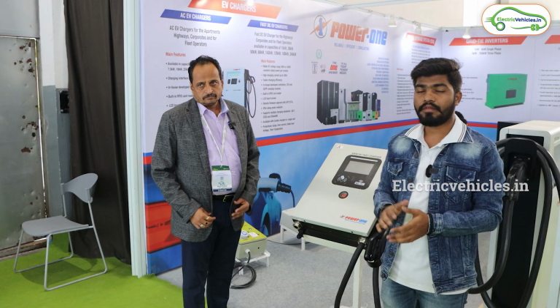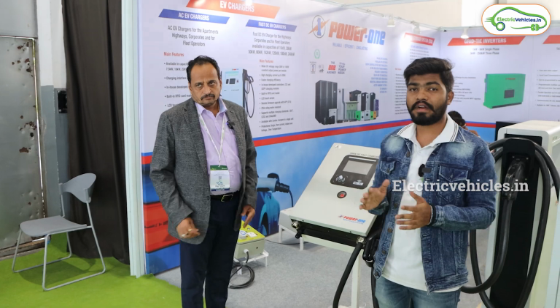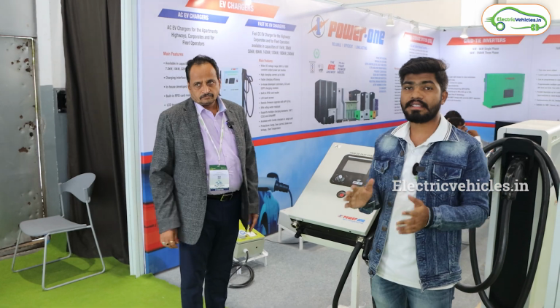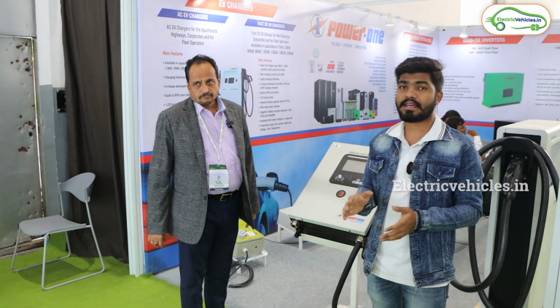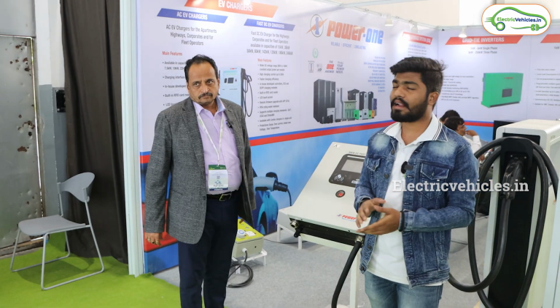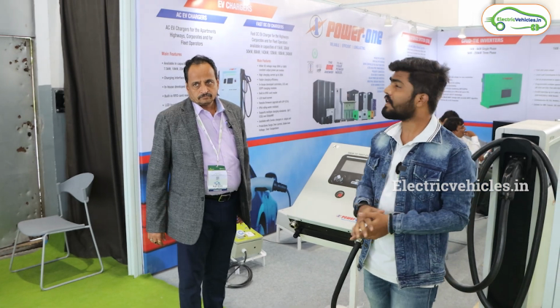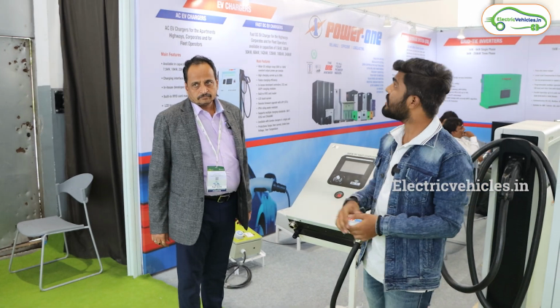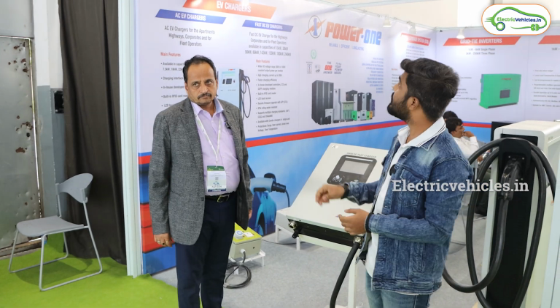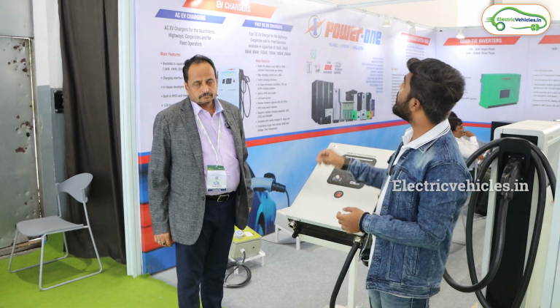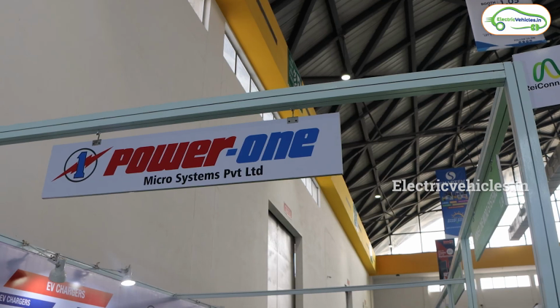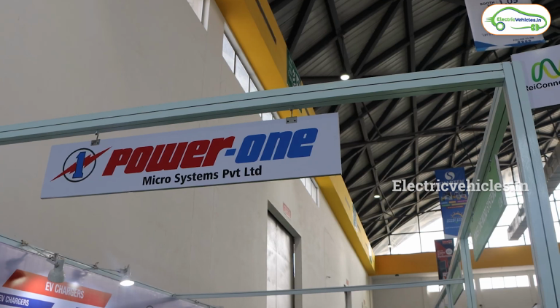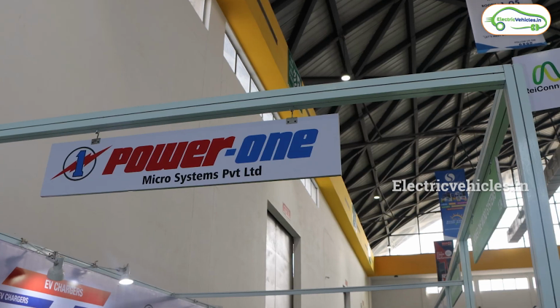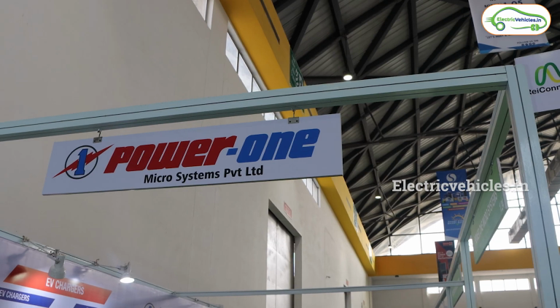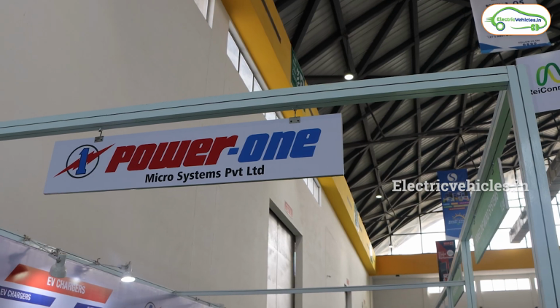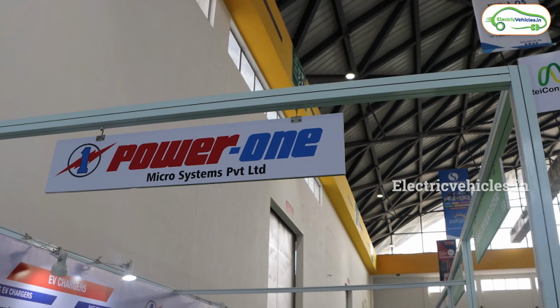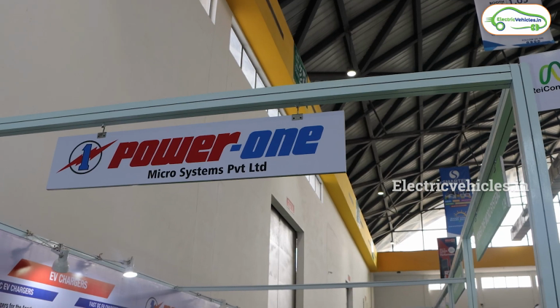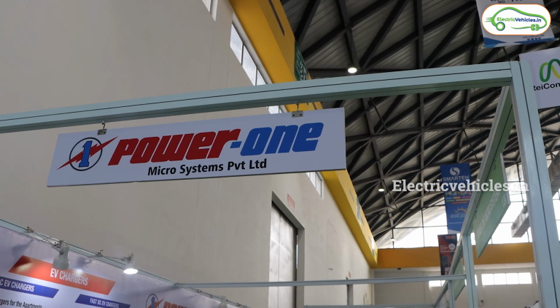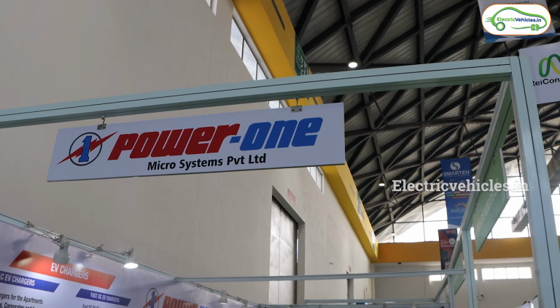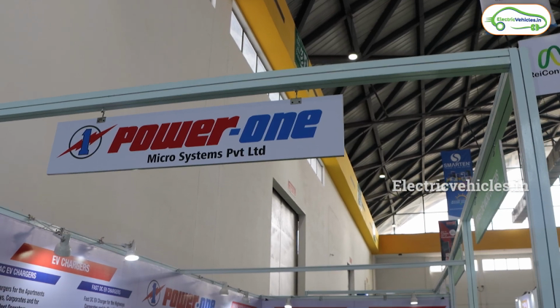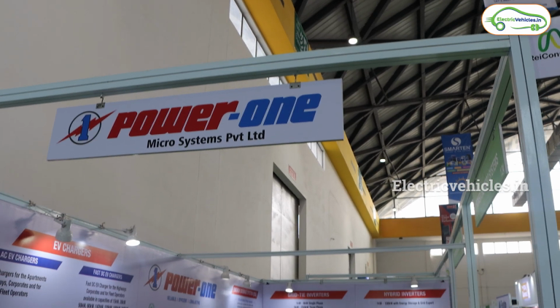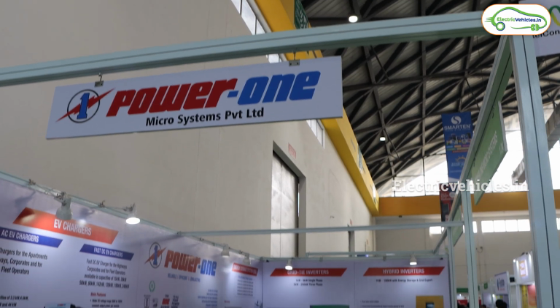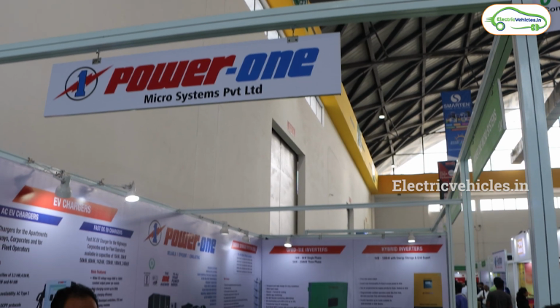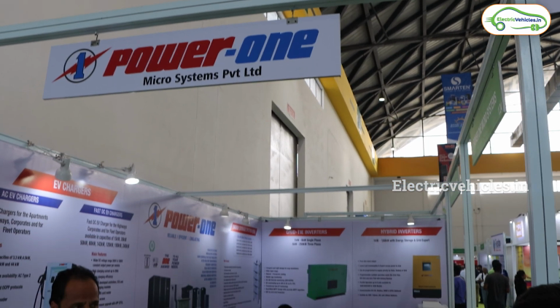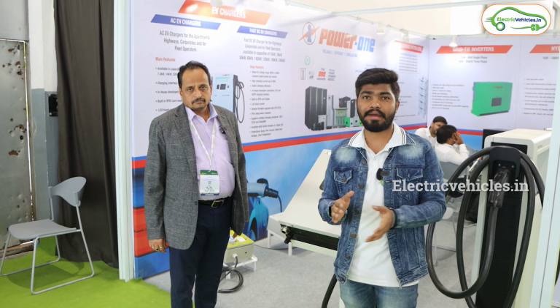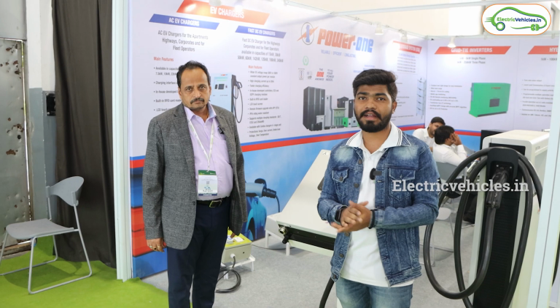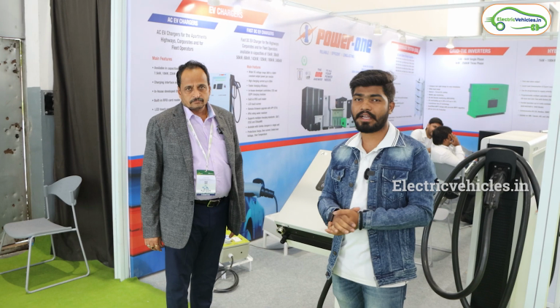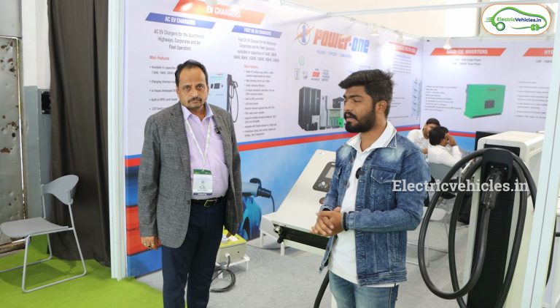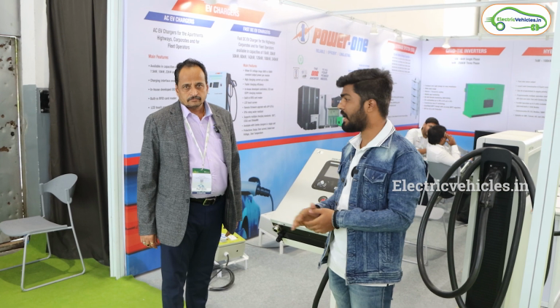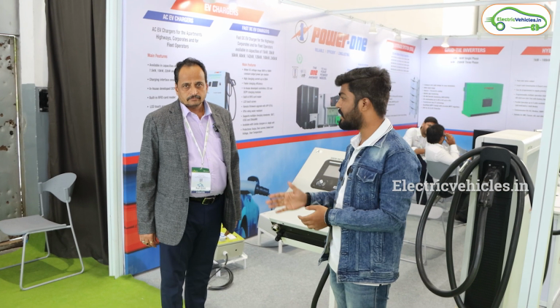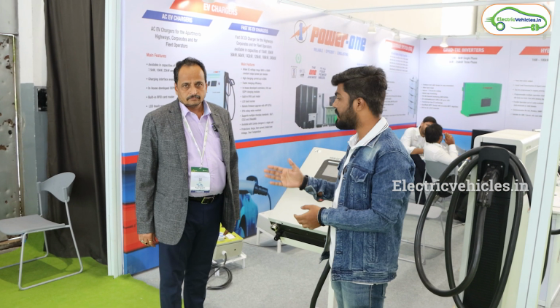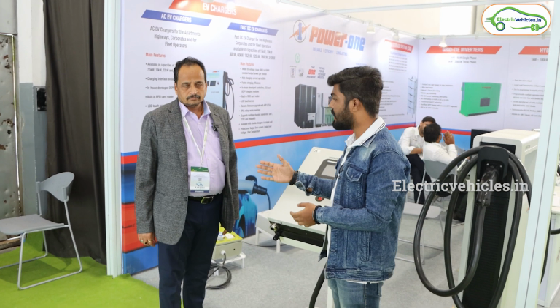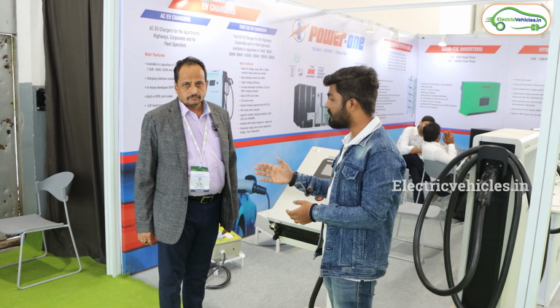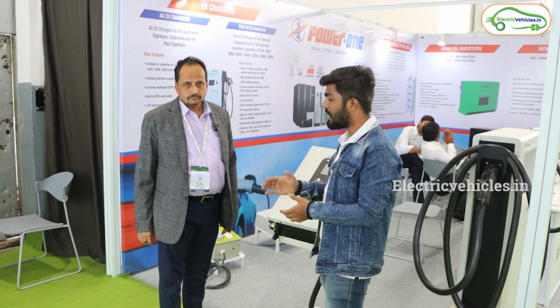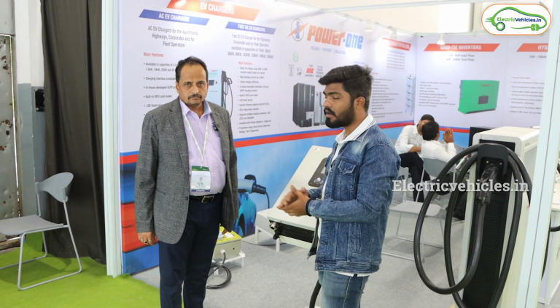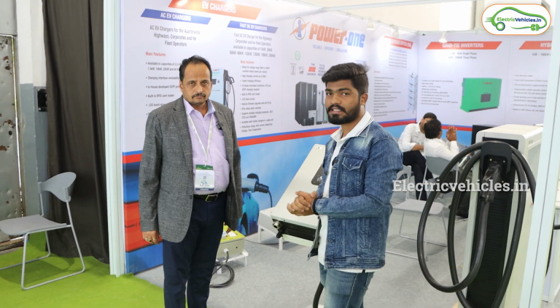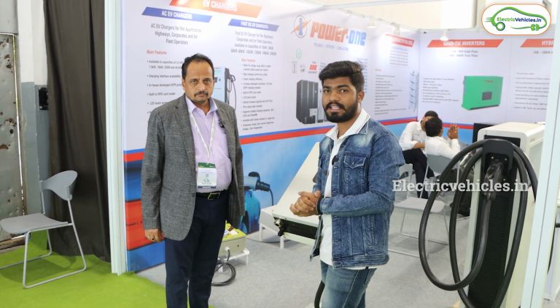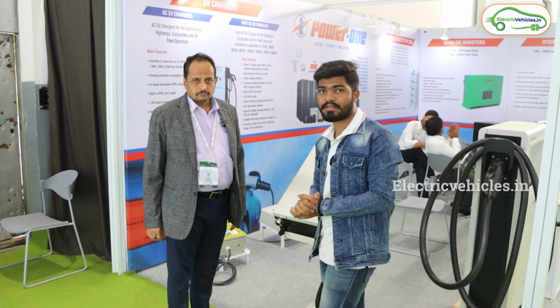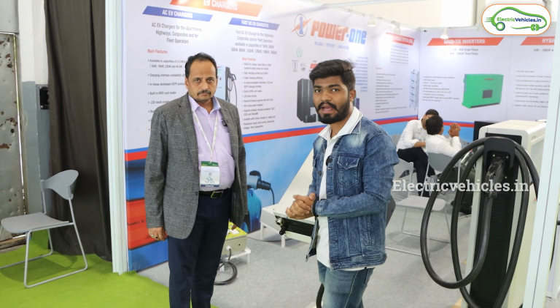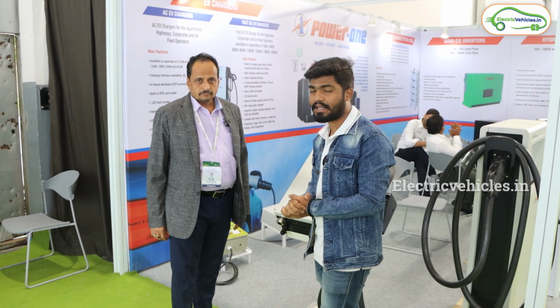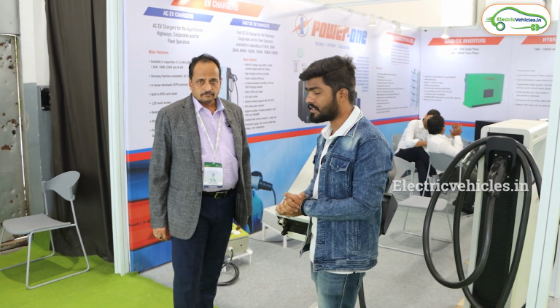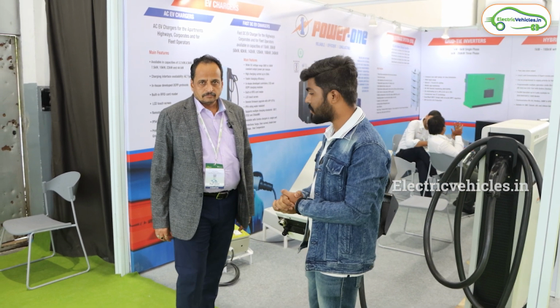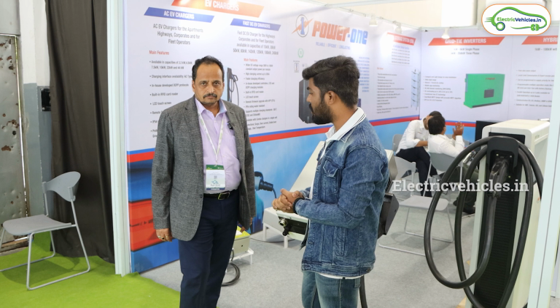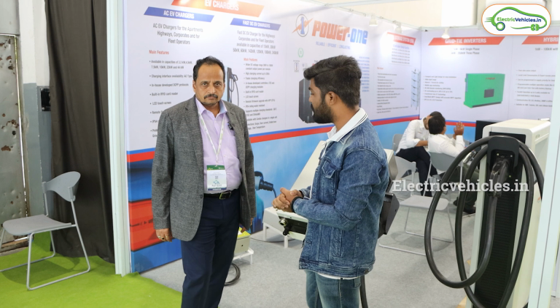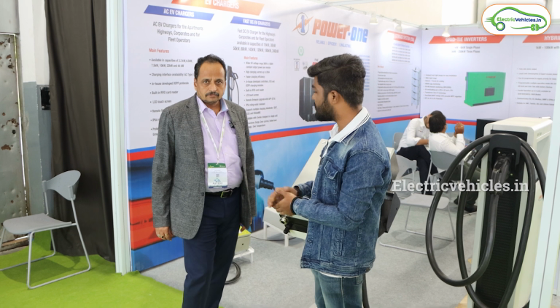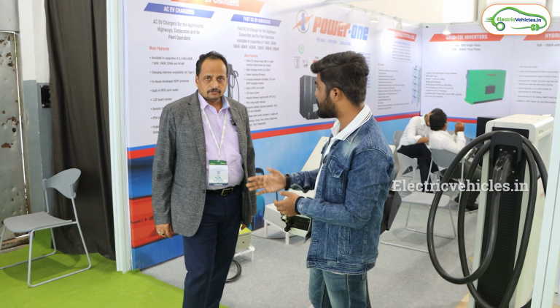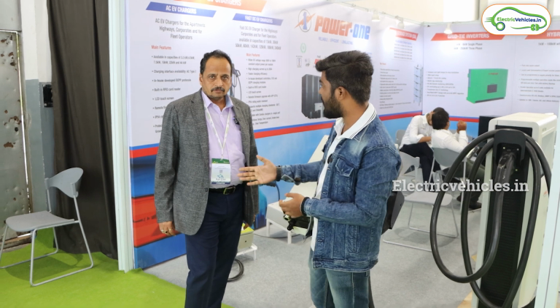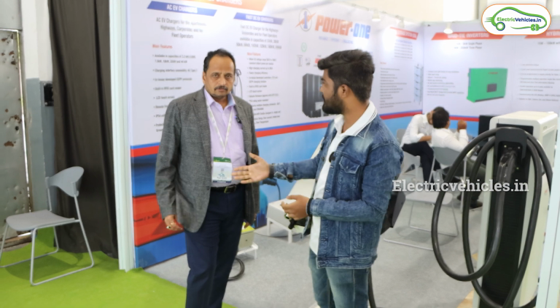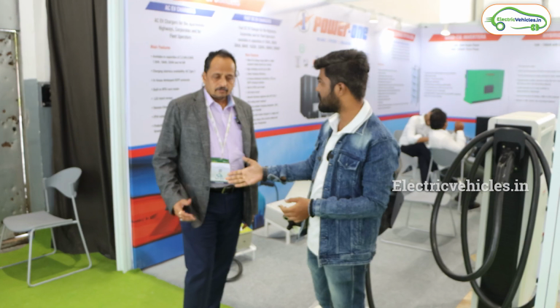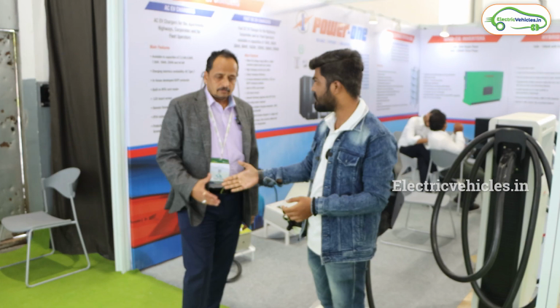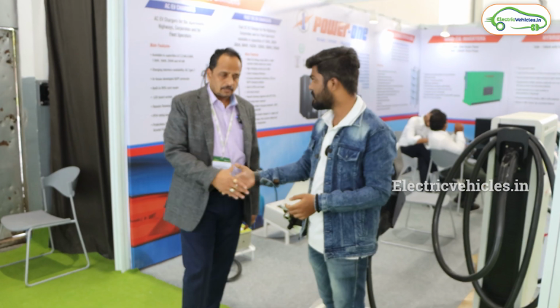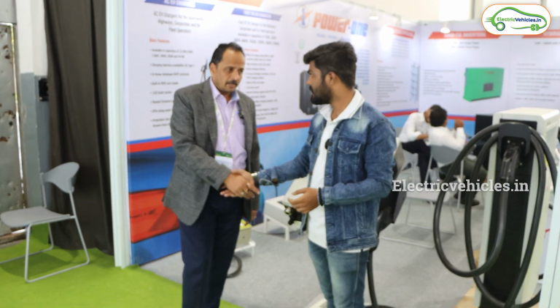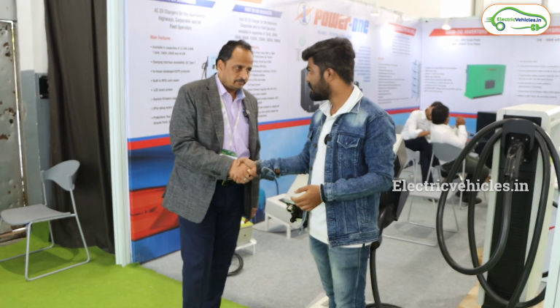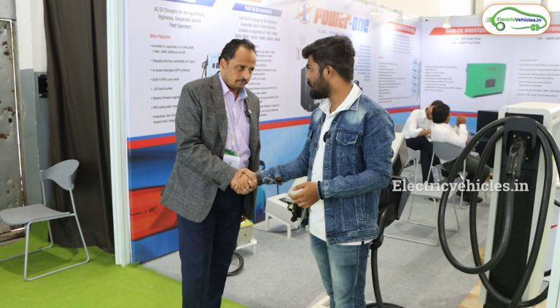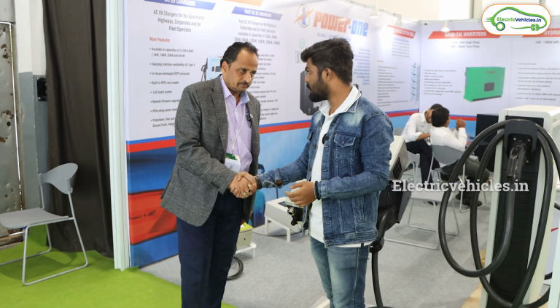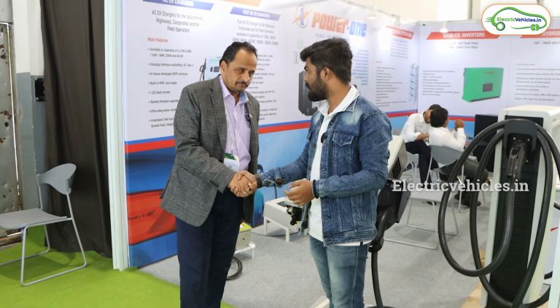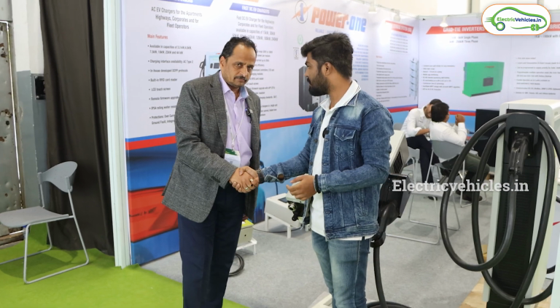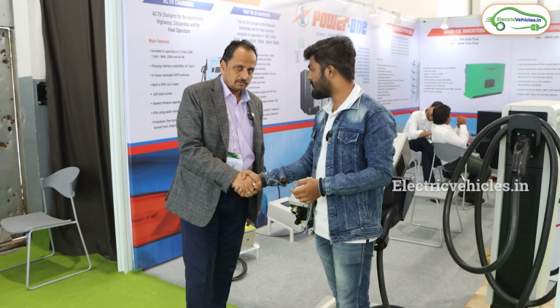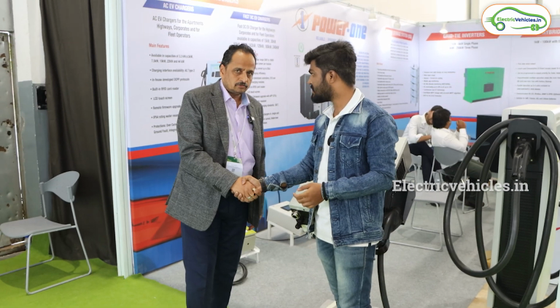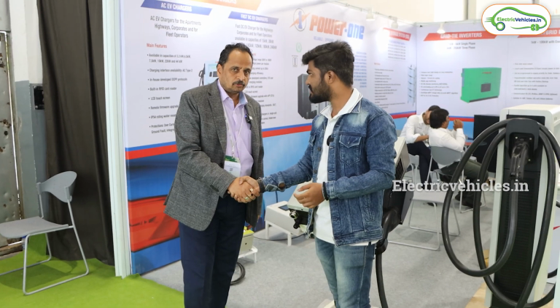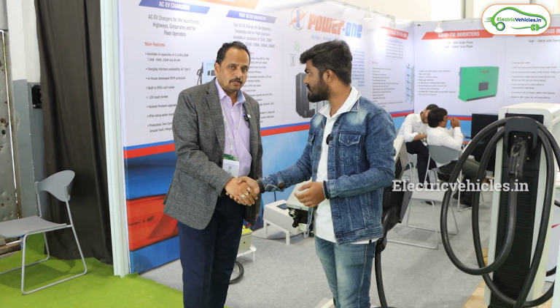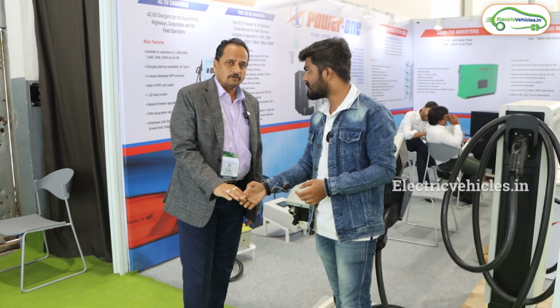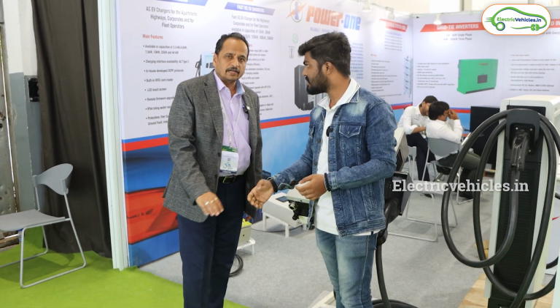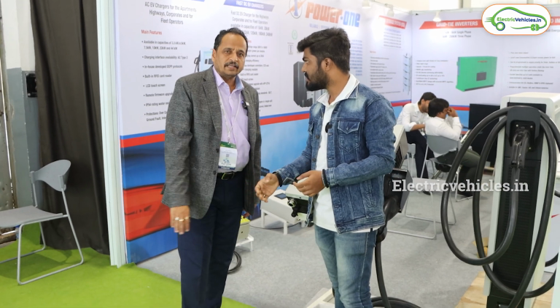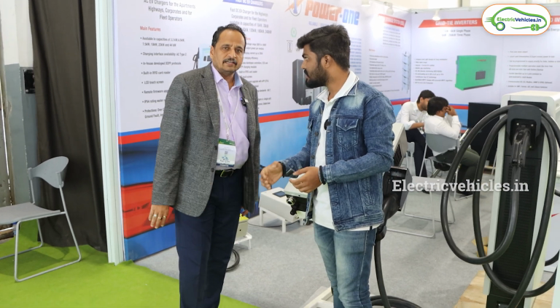Friends, currently we are at Power One Microsystems Private Limited, and here we have the sales manager. His good name is Kunil Kulkani.